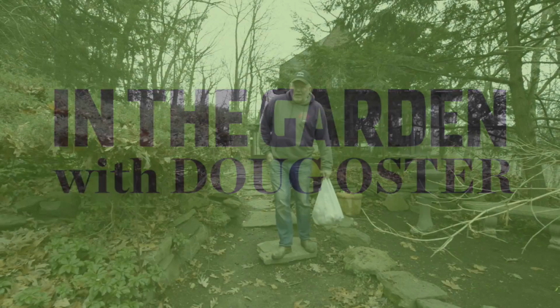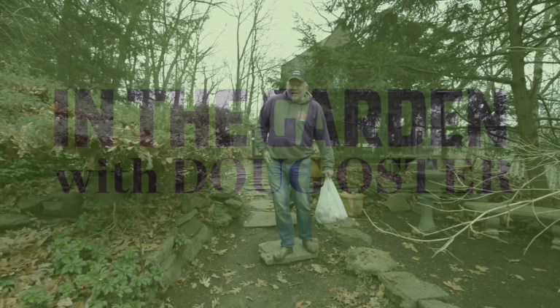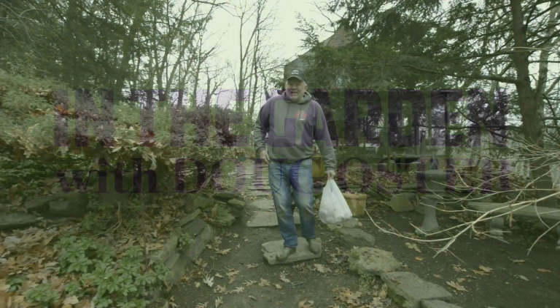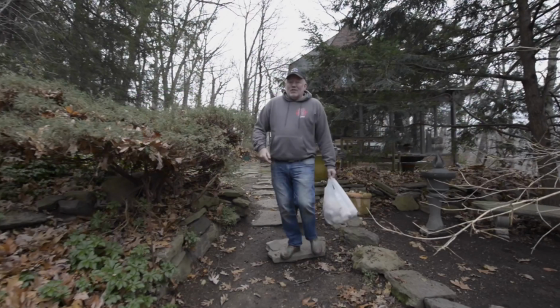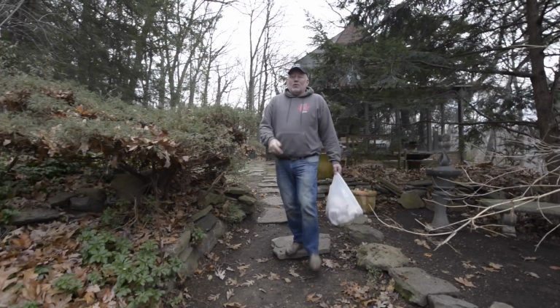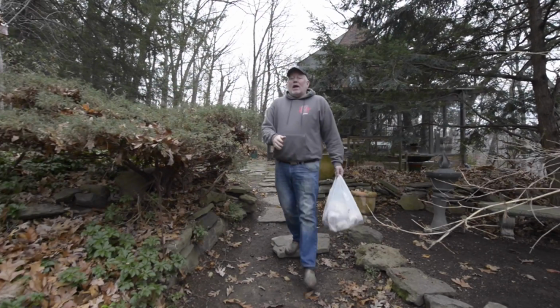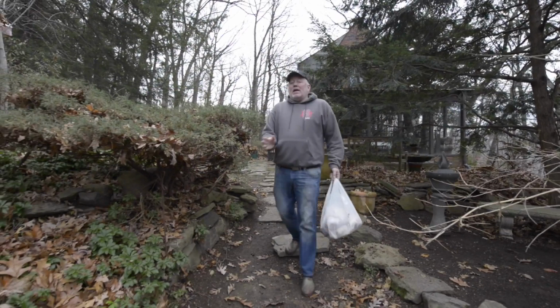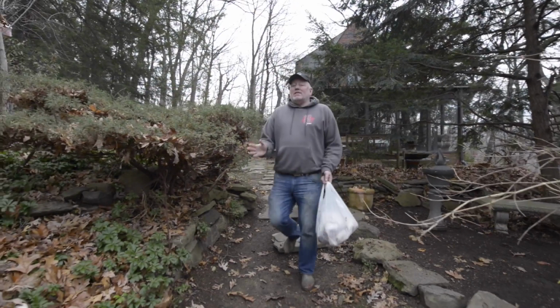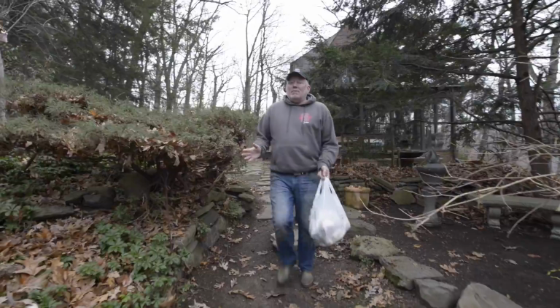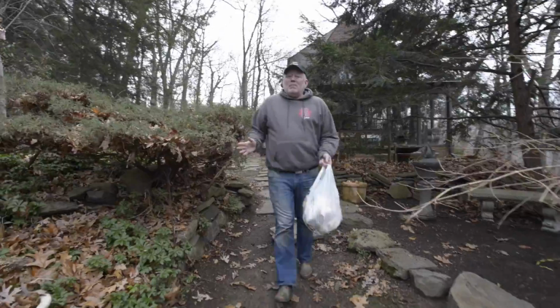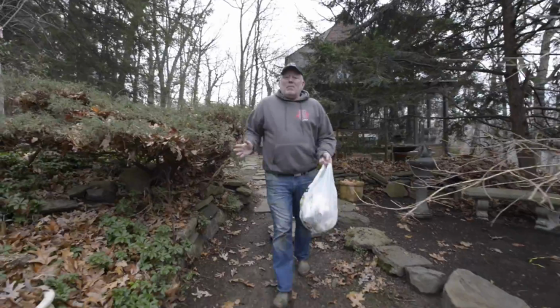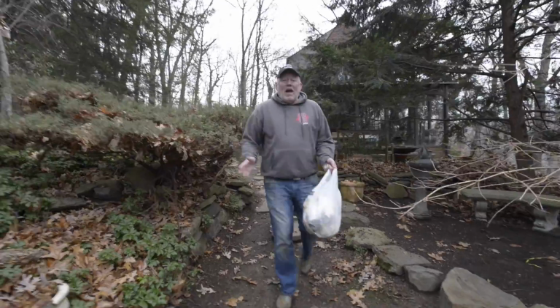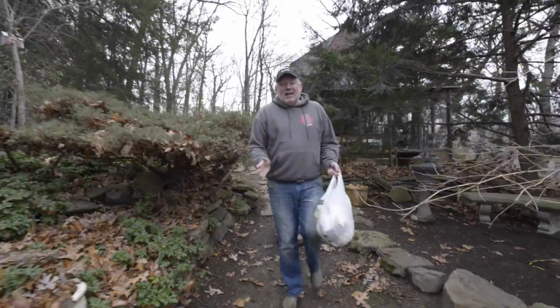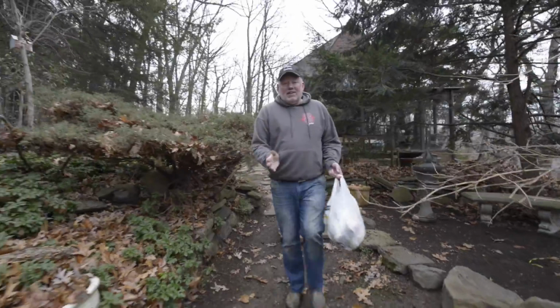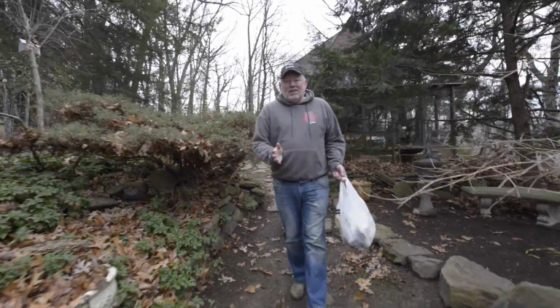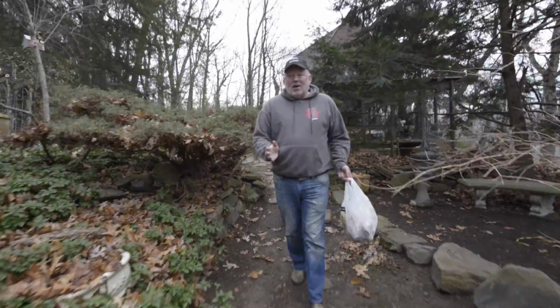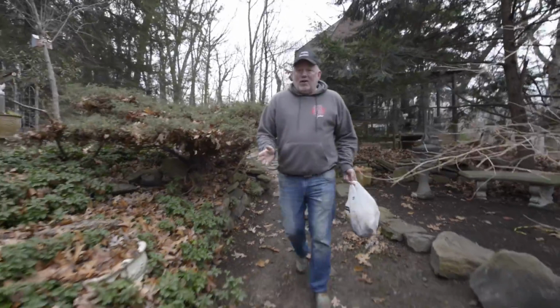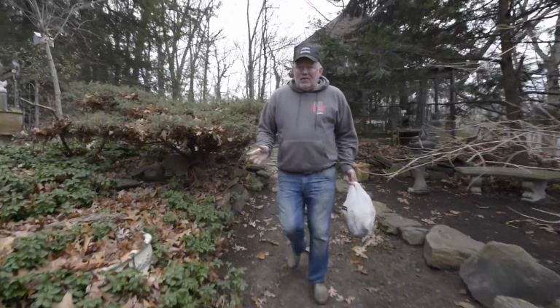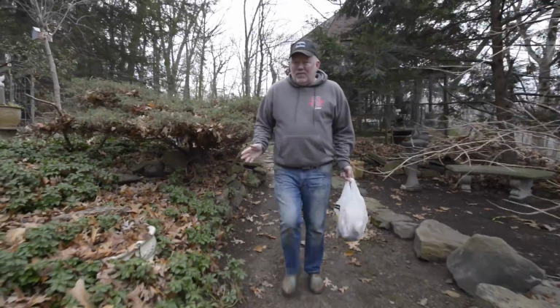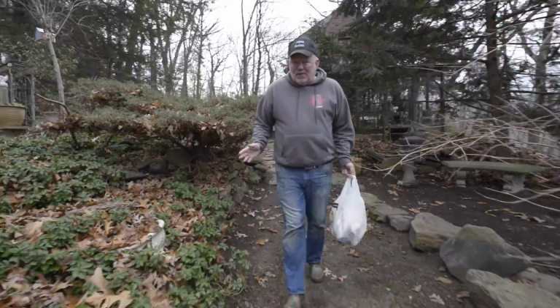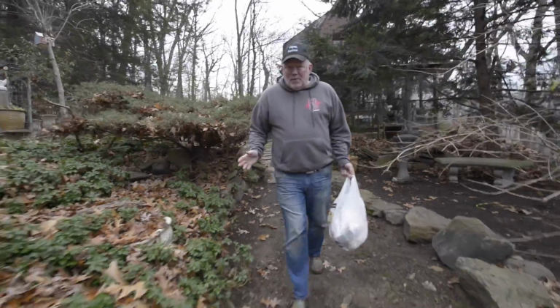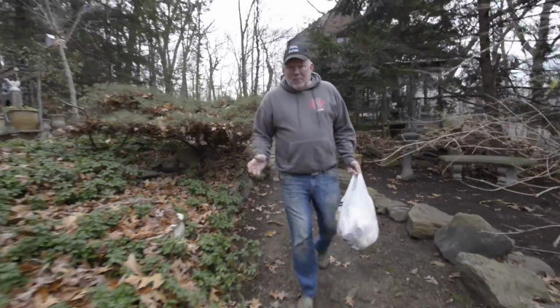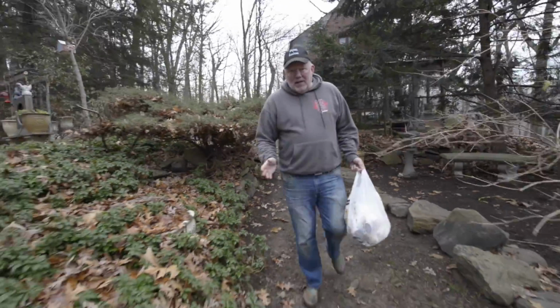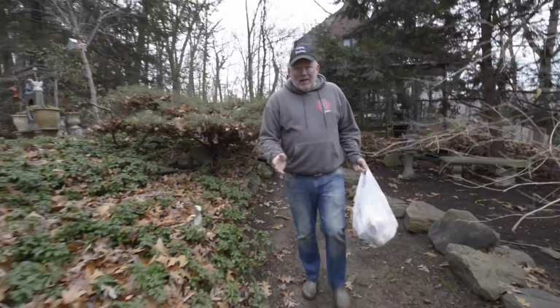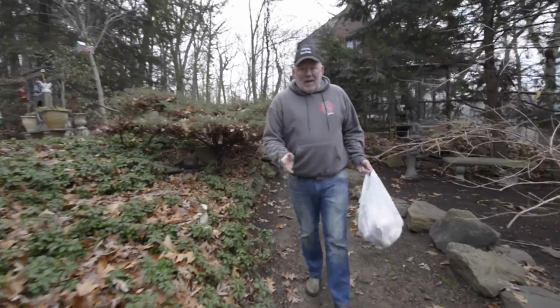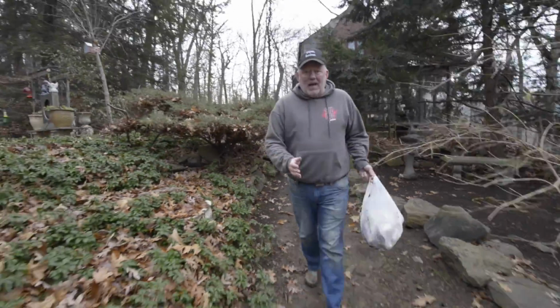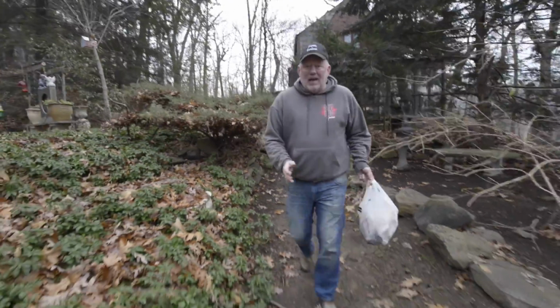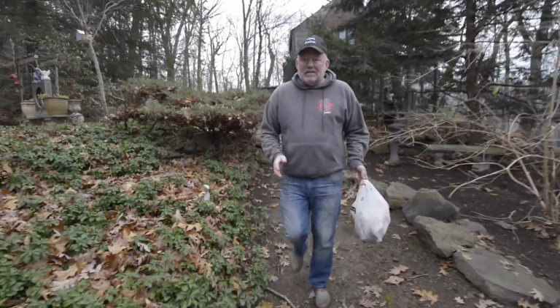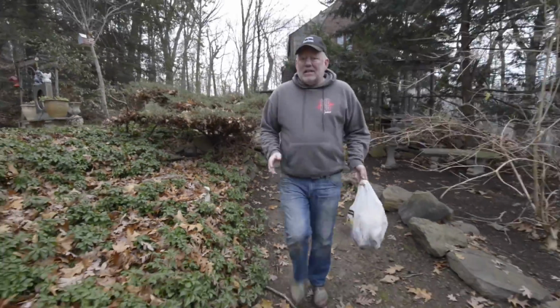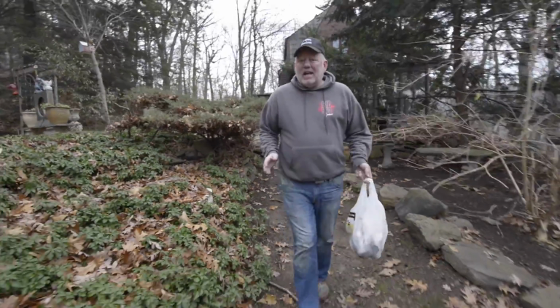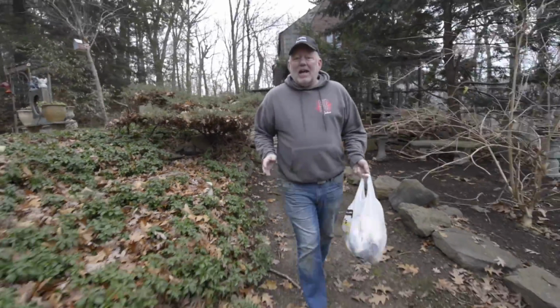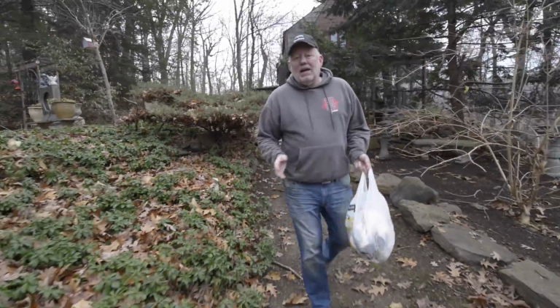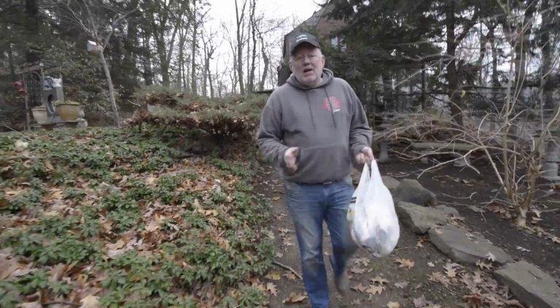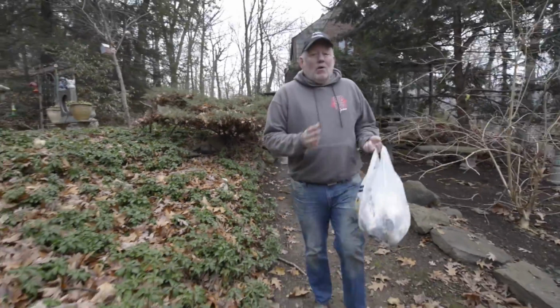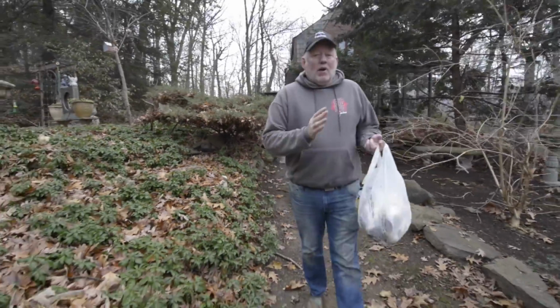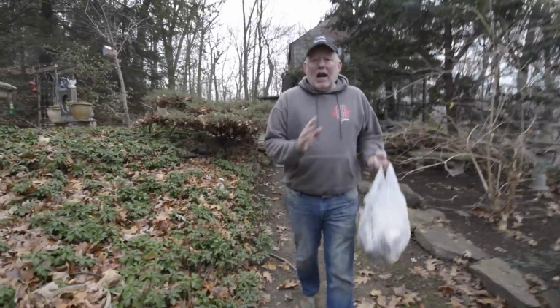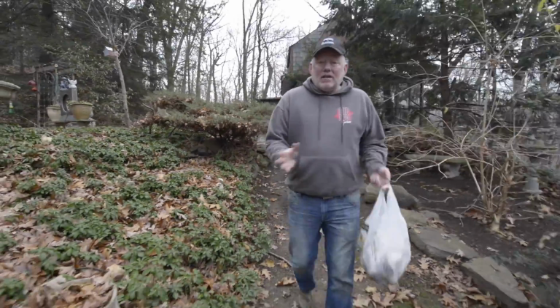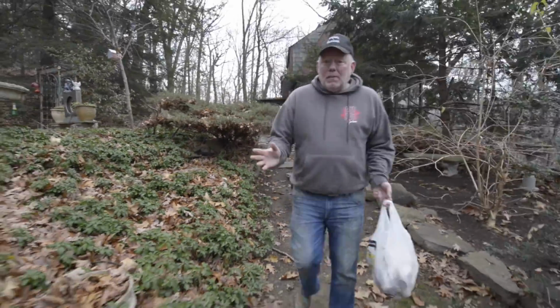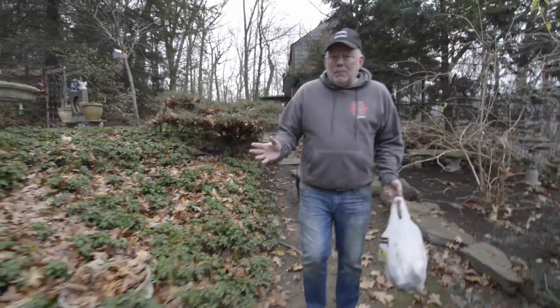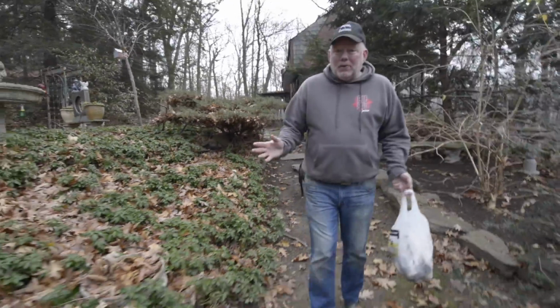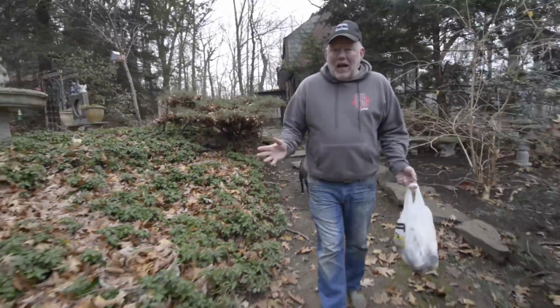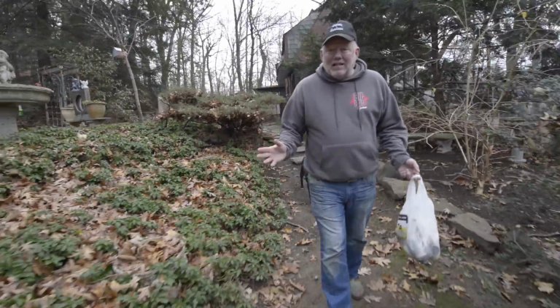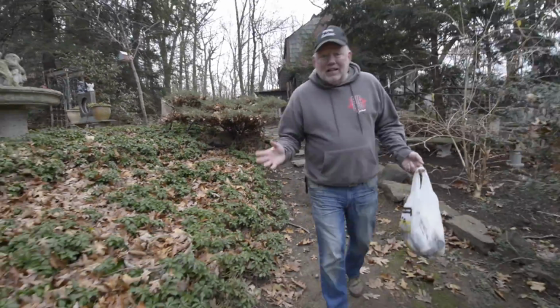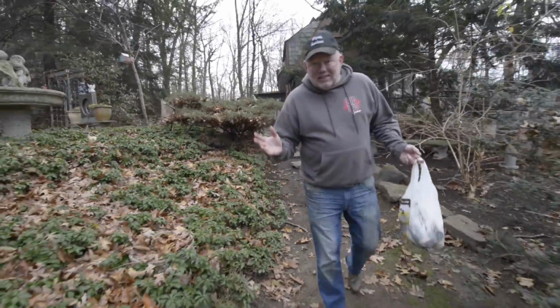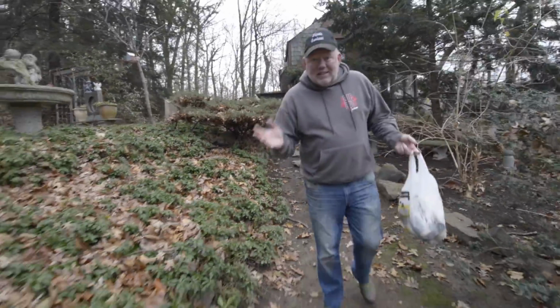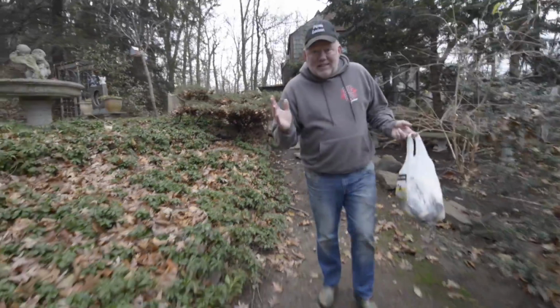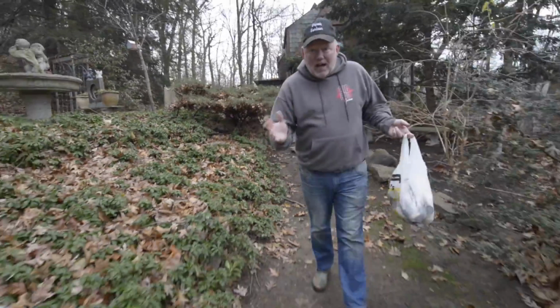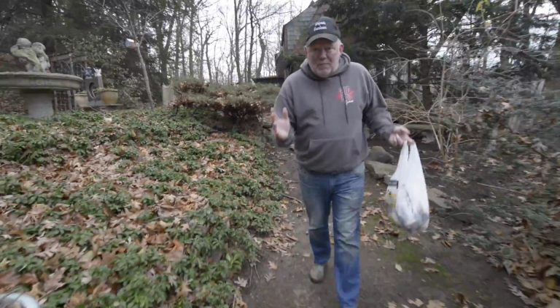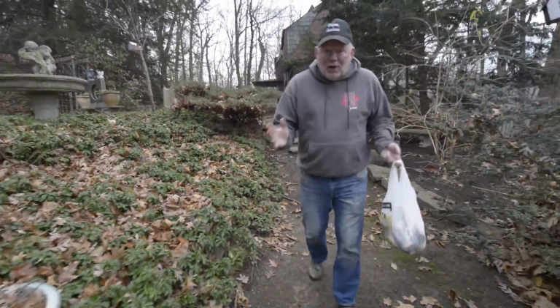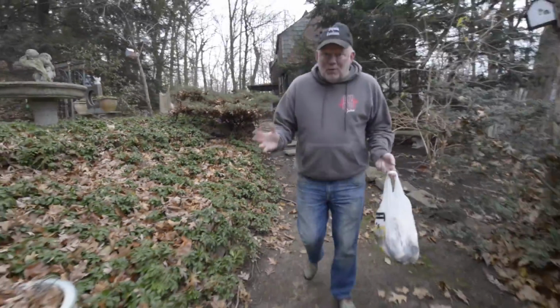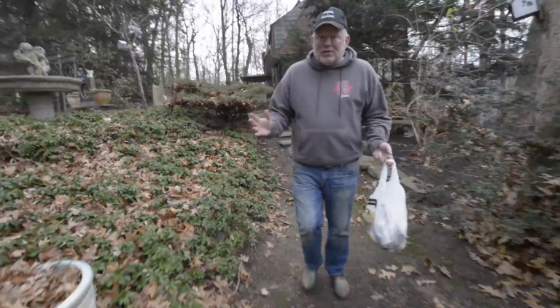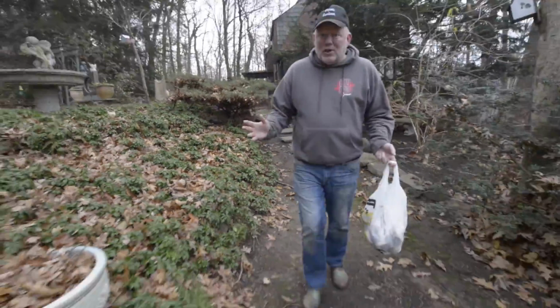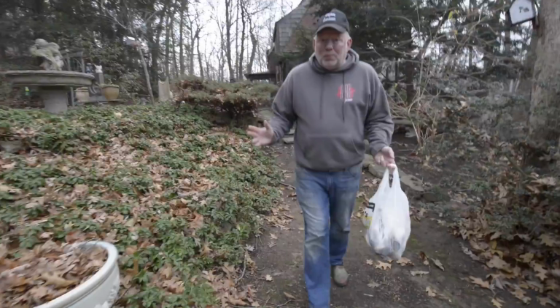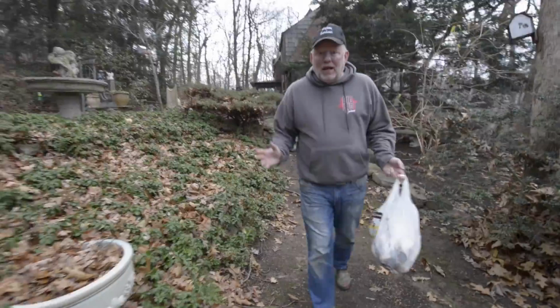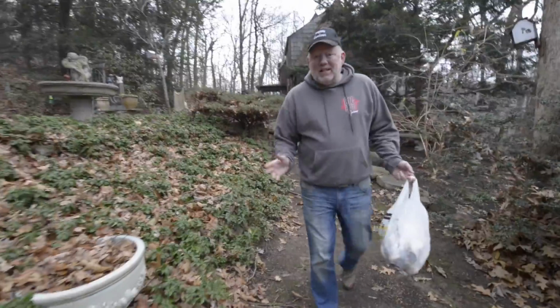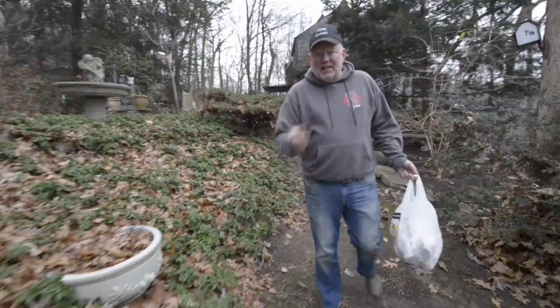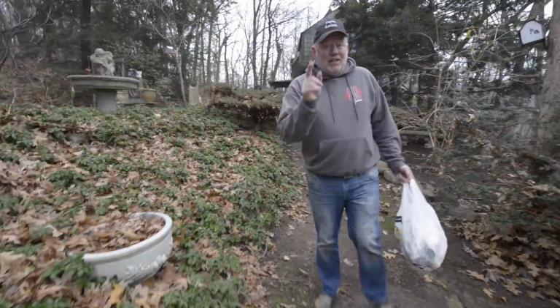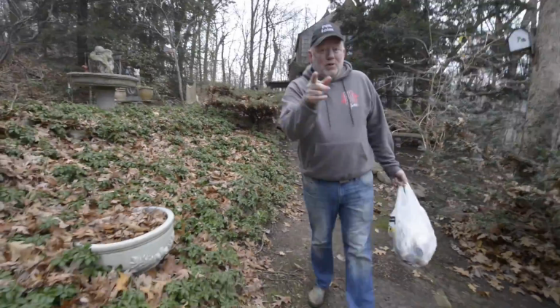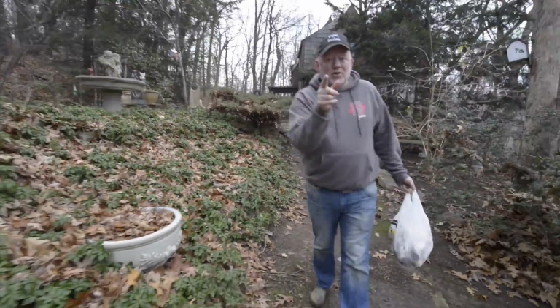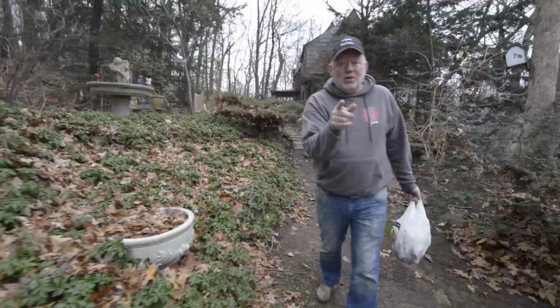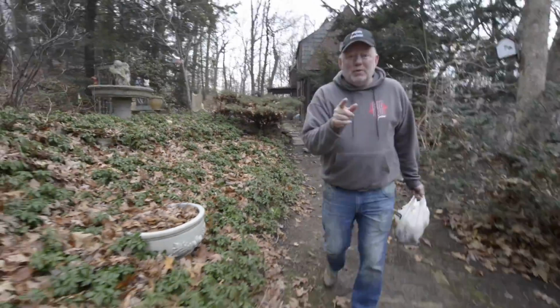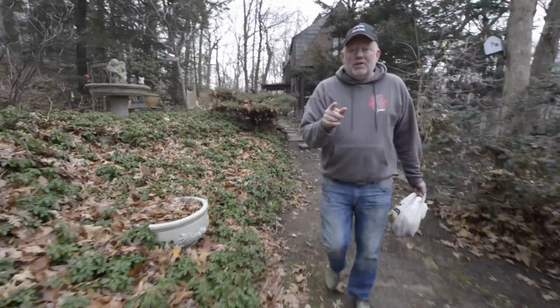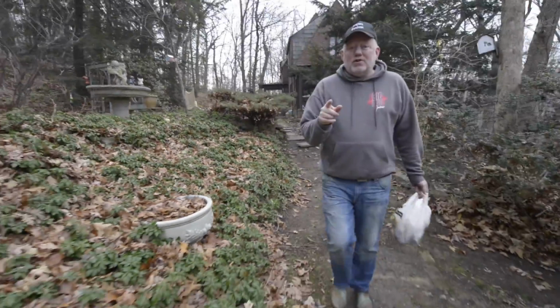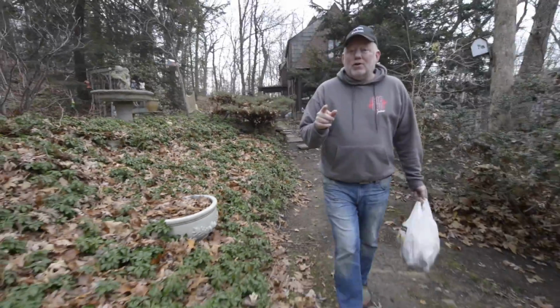It's great to be back in the garden filming and today we're actually going to be planting. It's December and we're still planting, and you should be too.